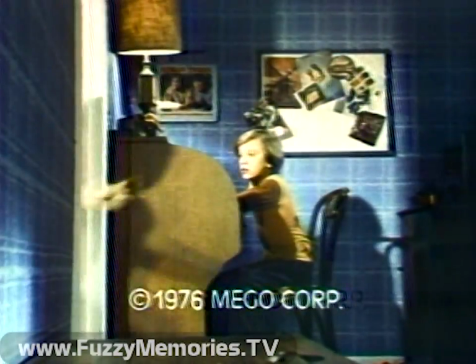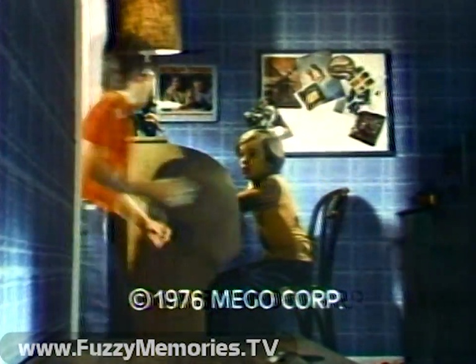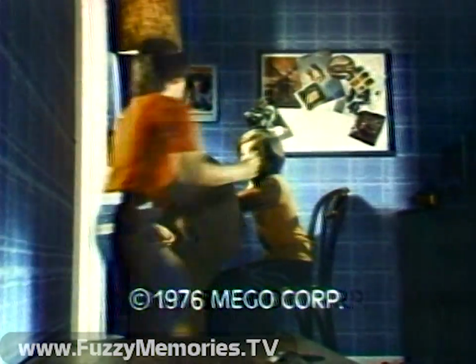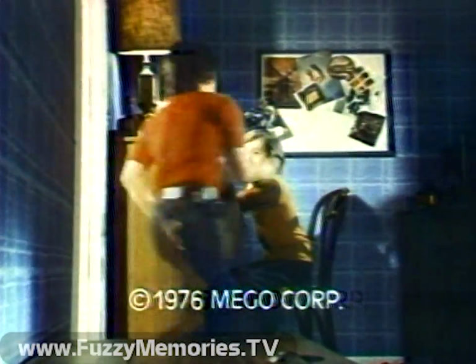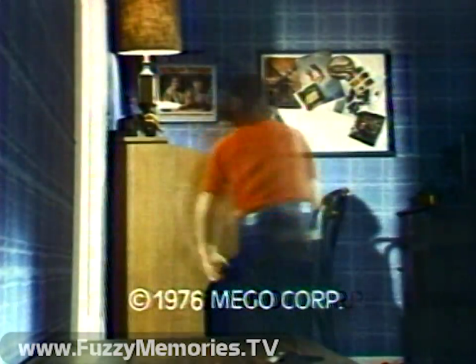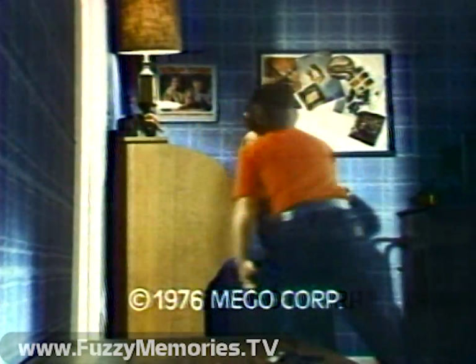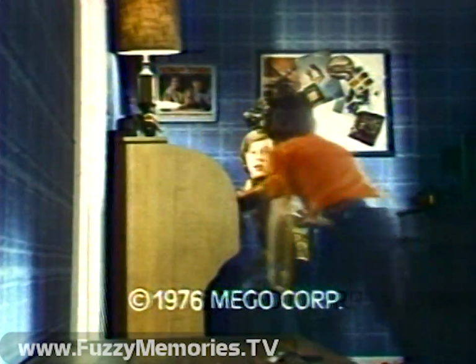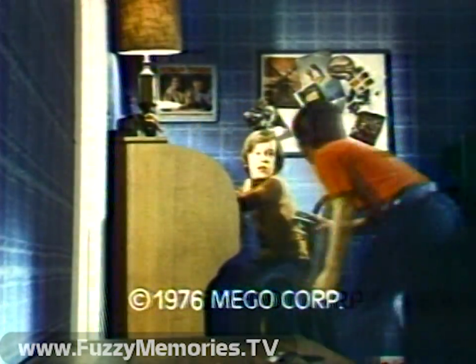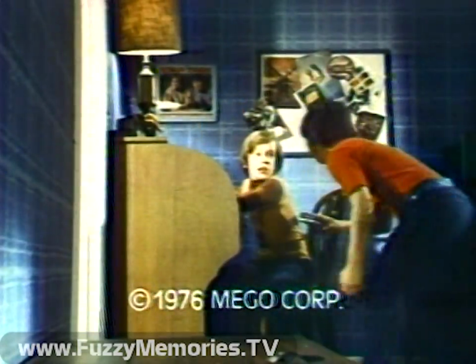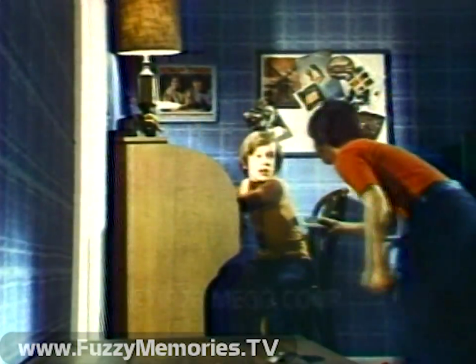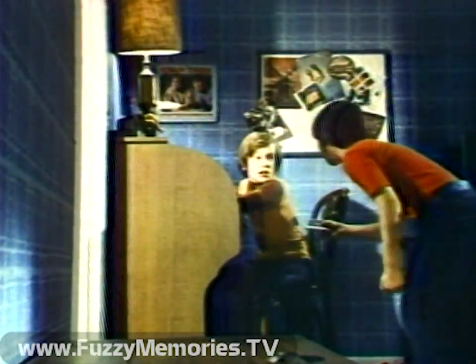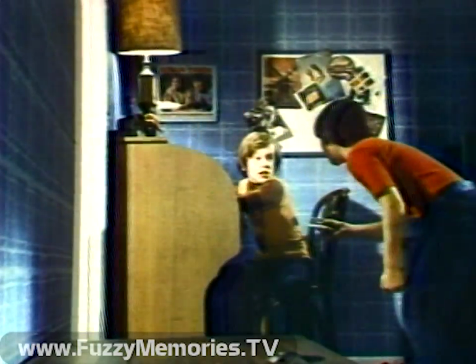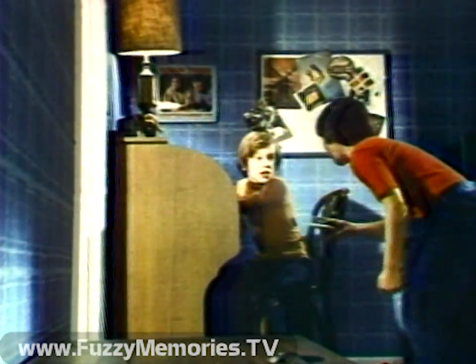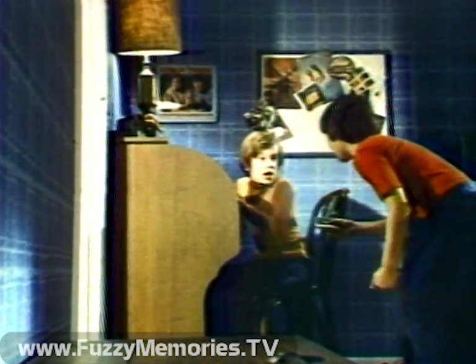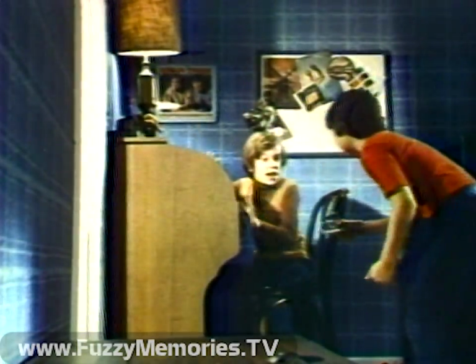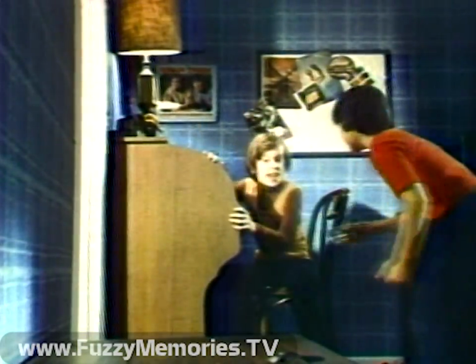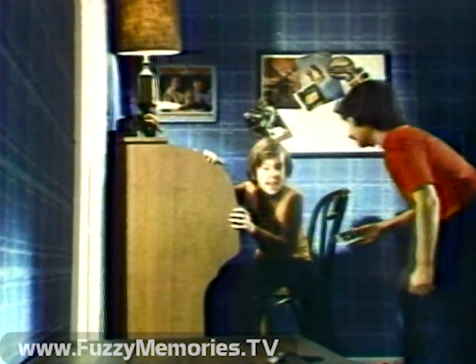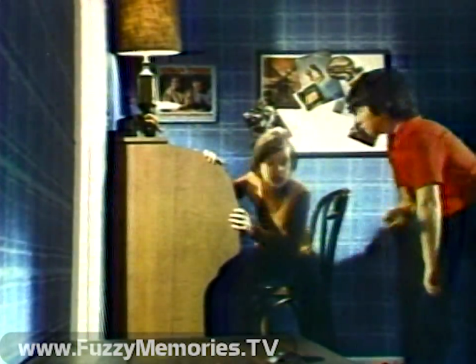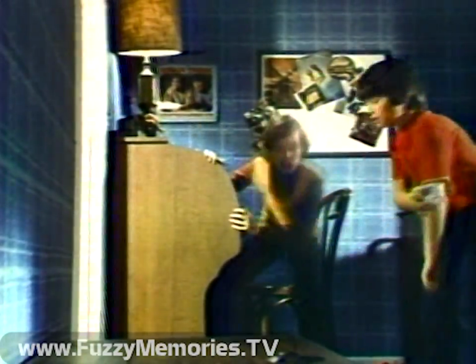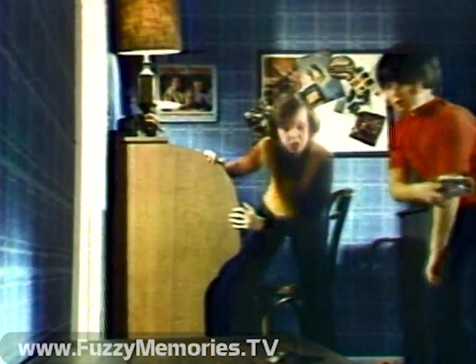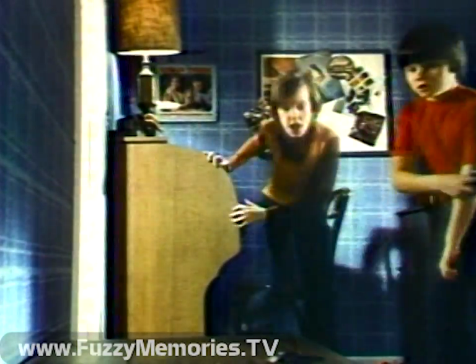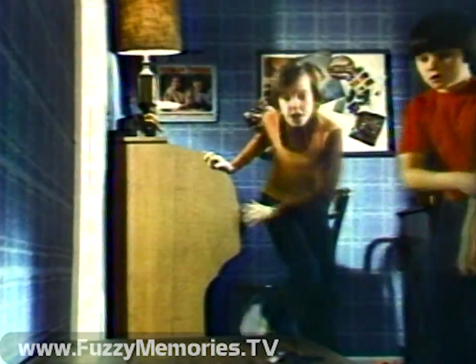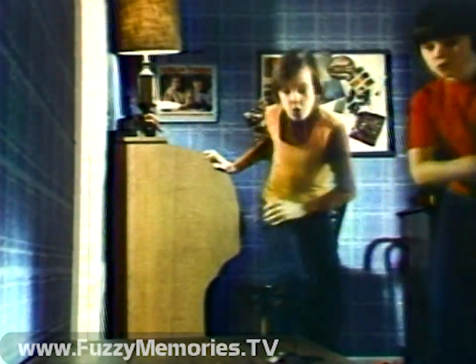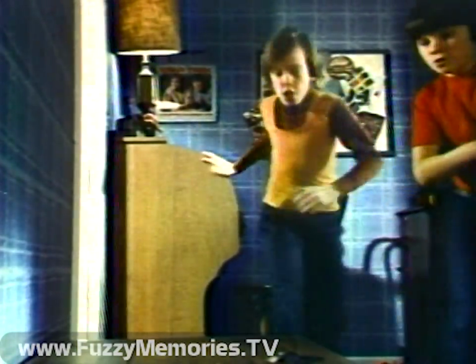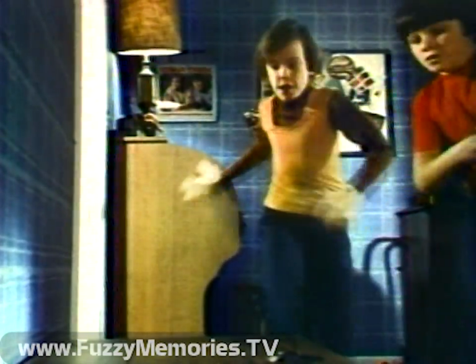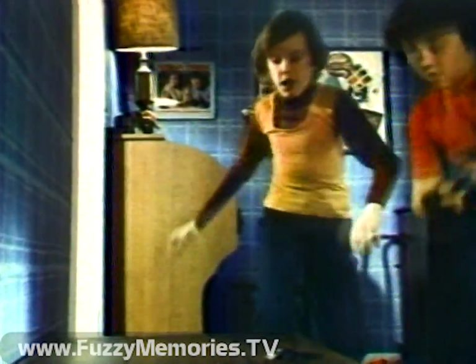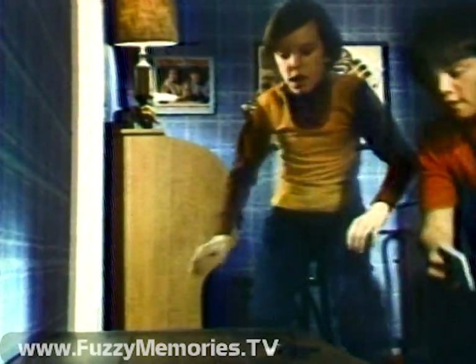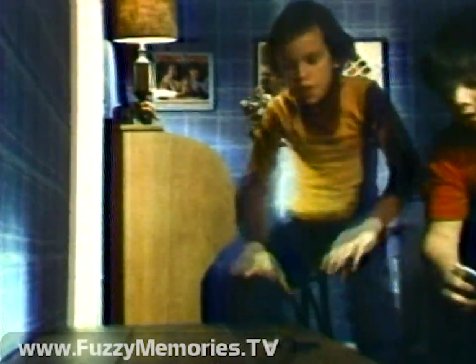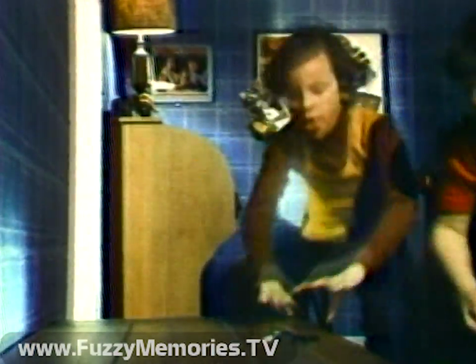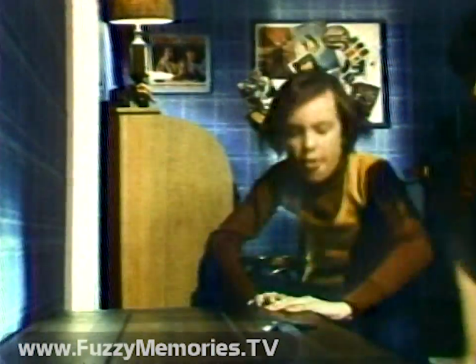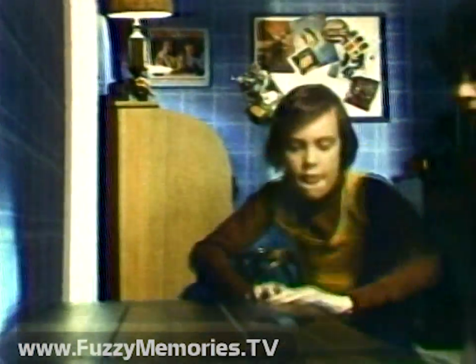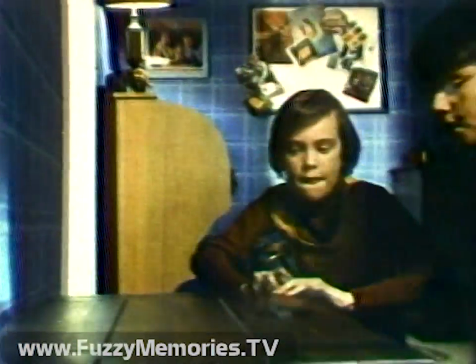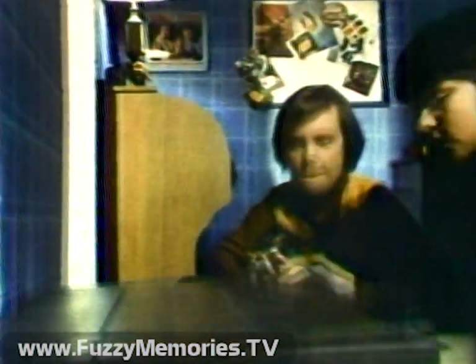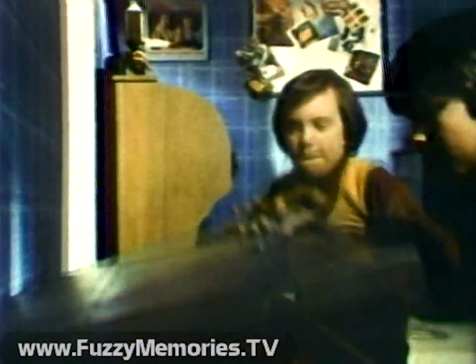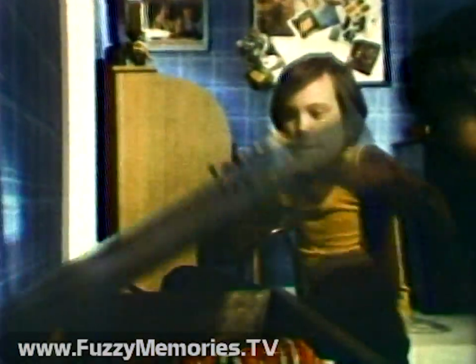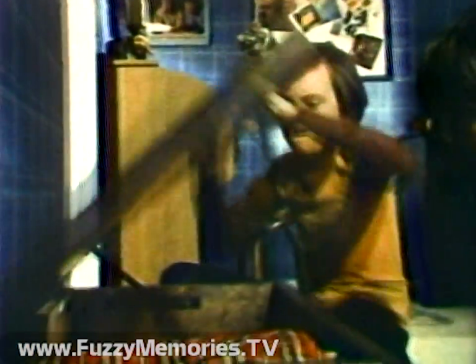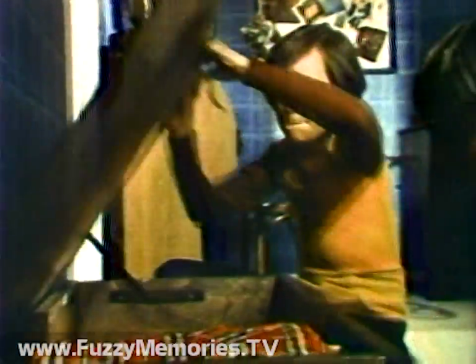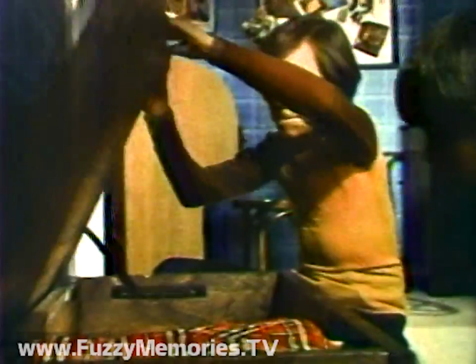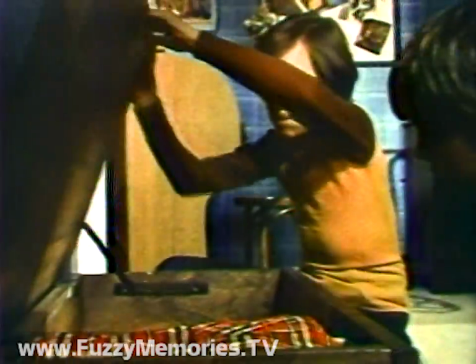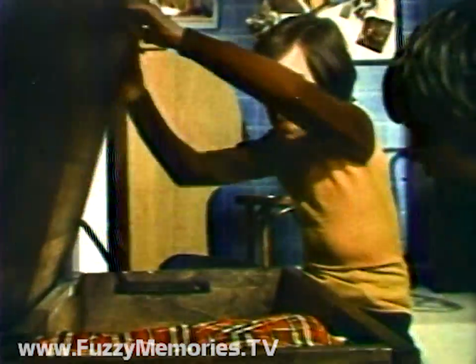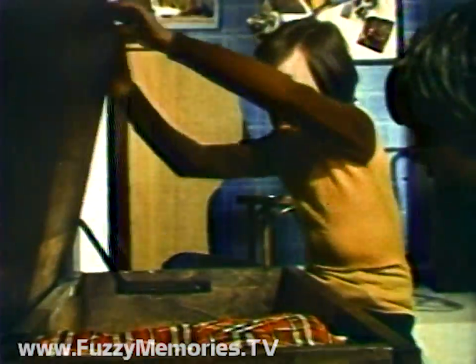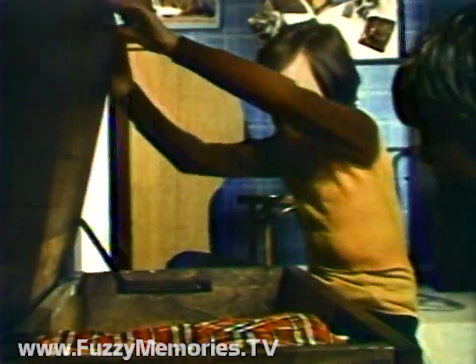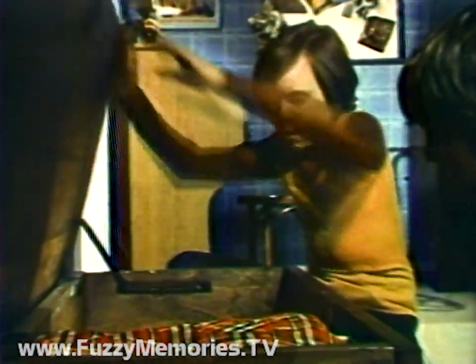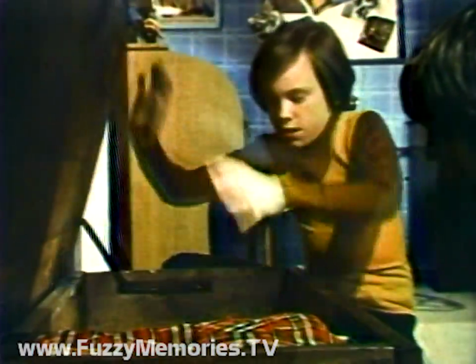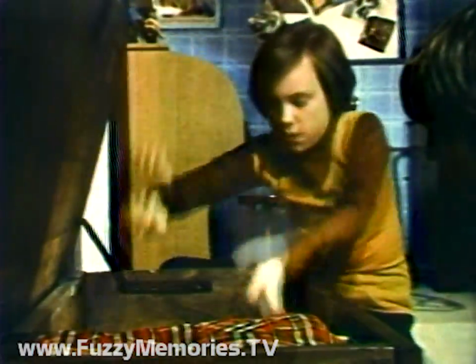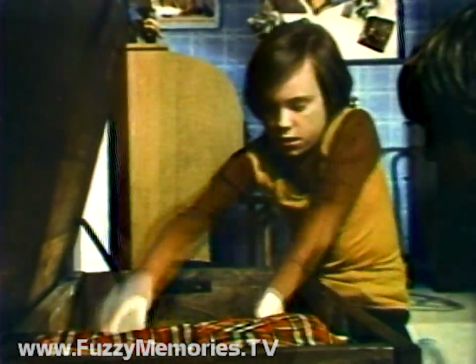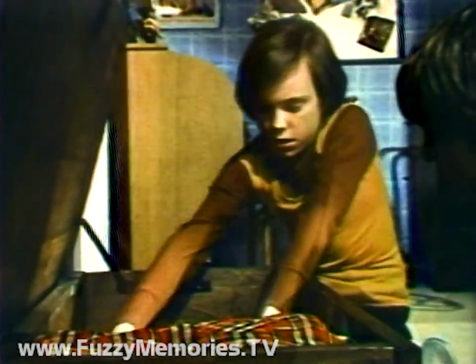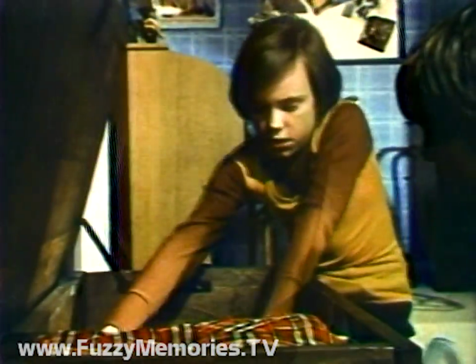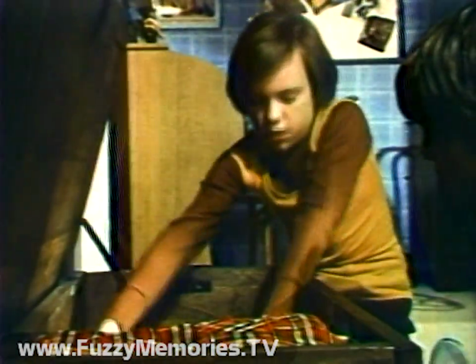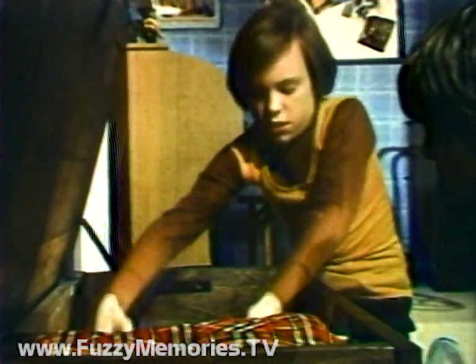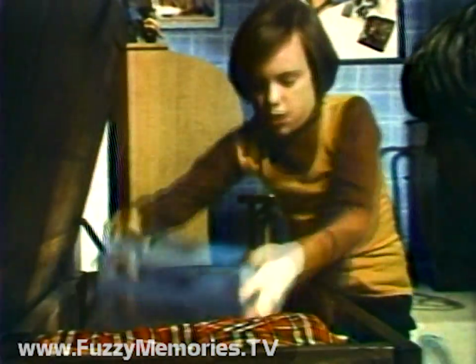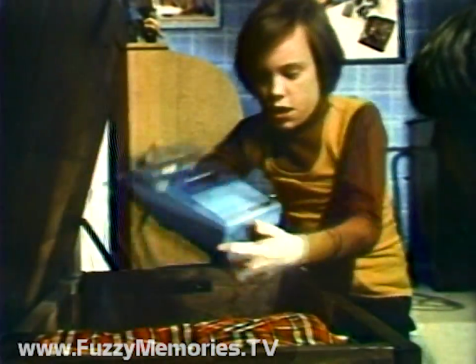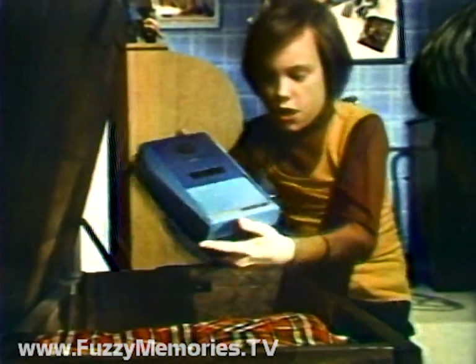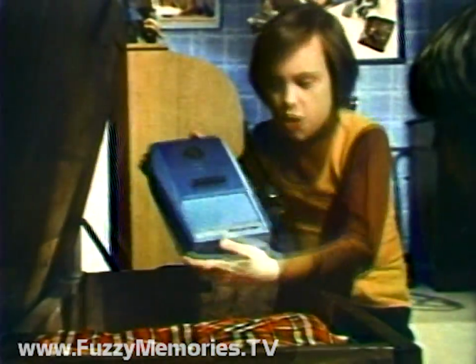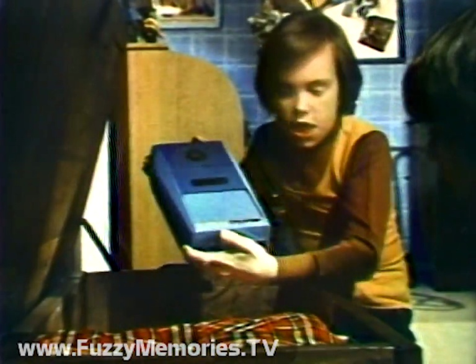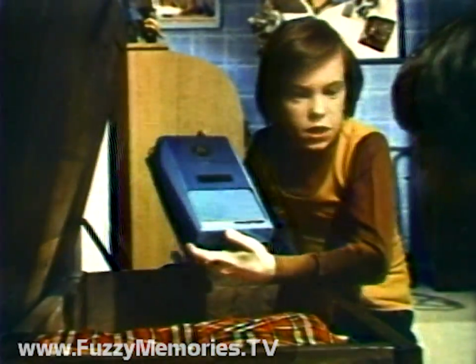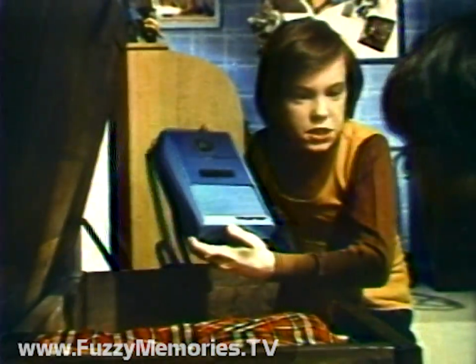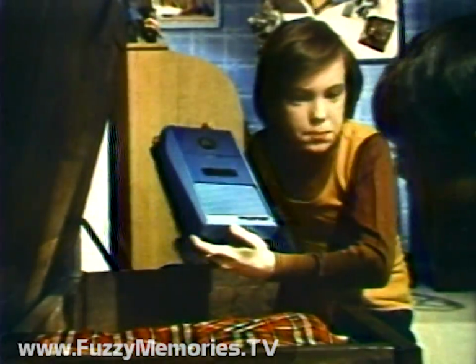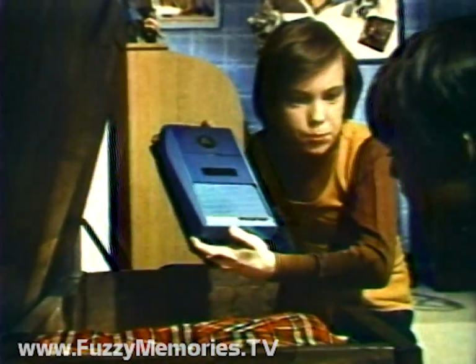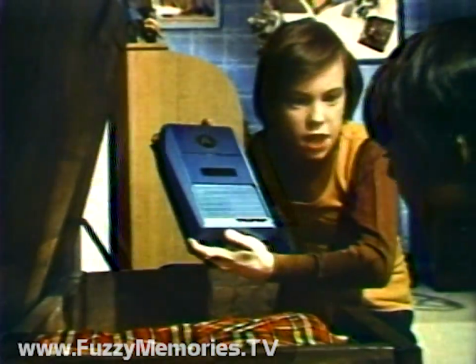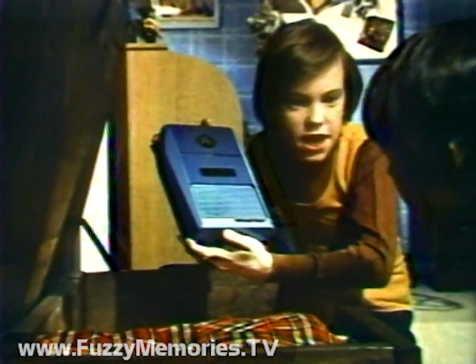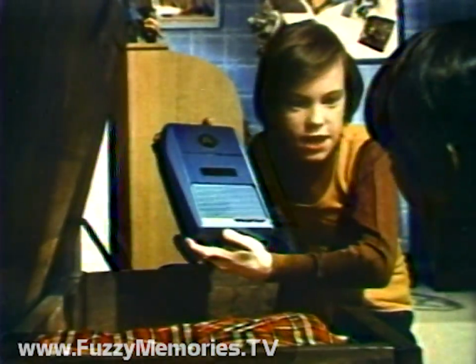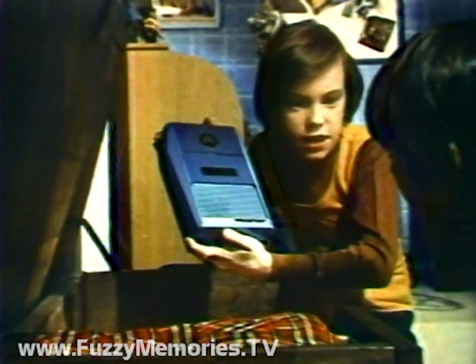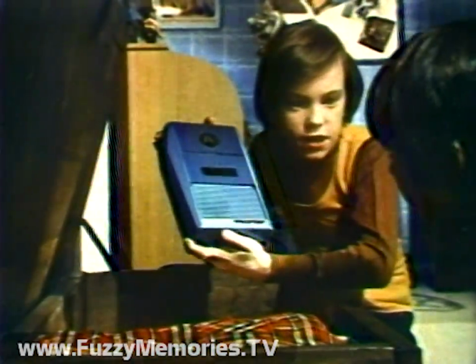I got the tape! Get the tricorder! Let's play it!